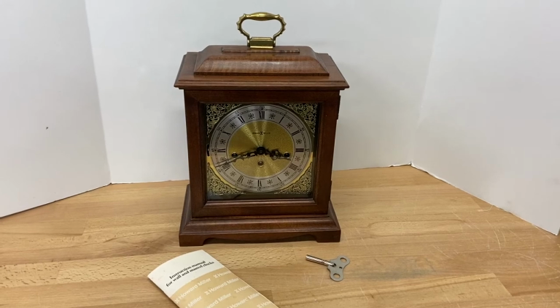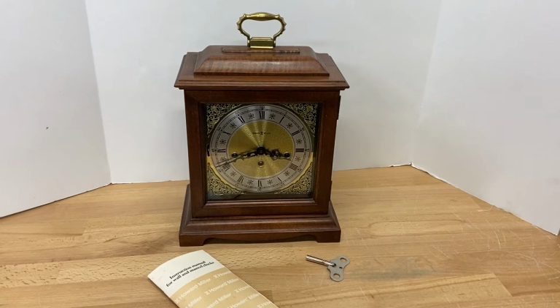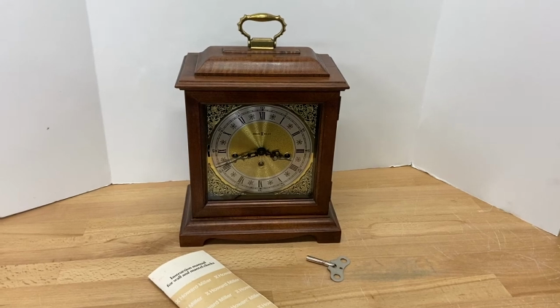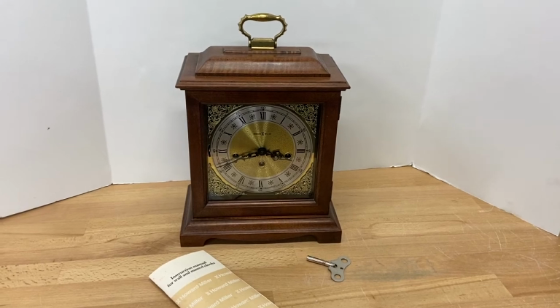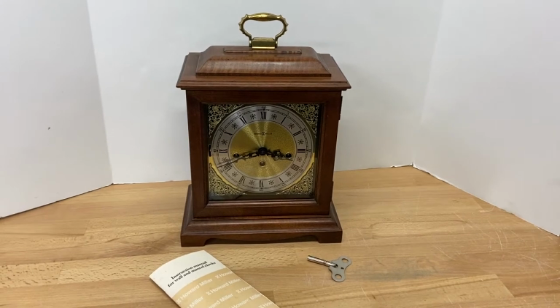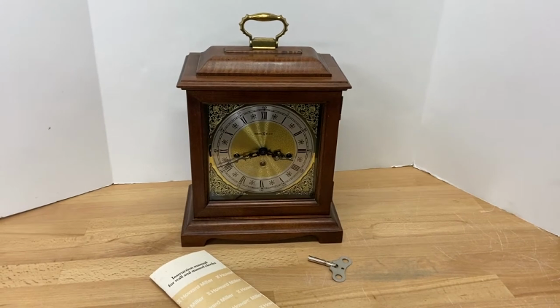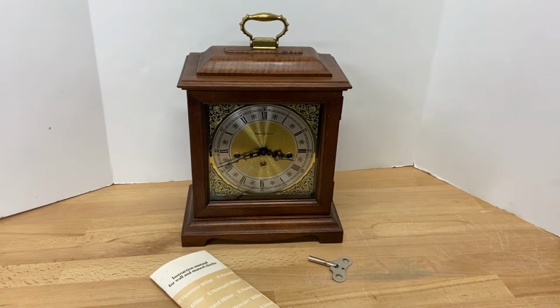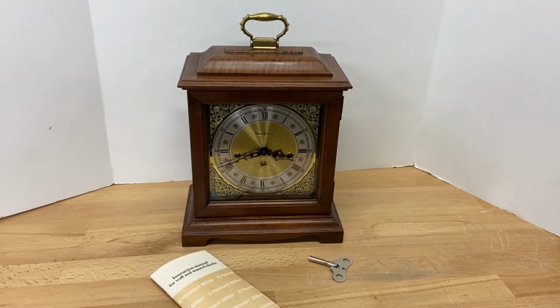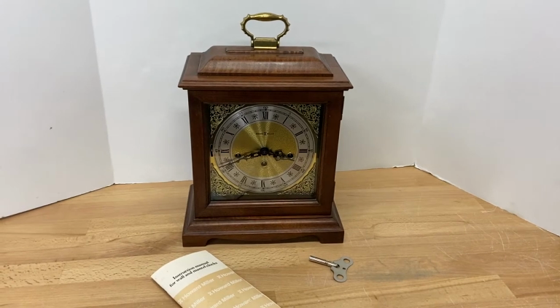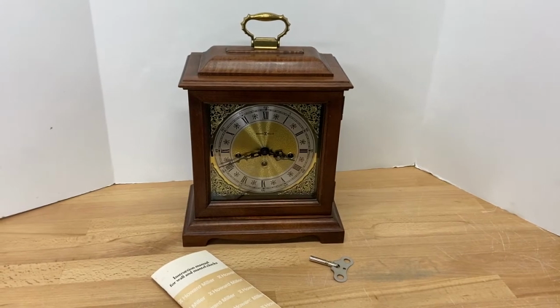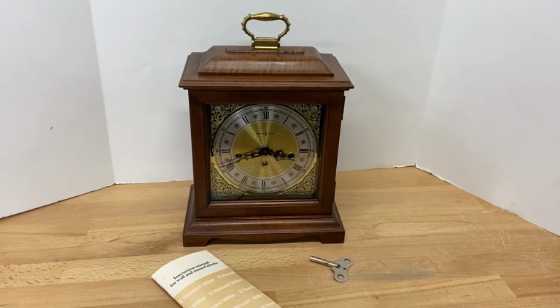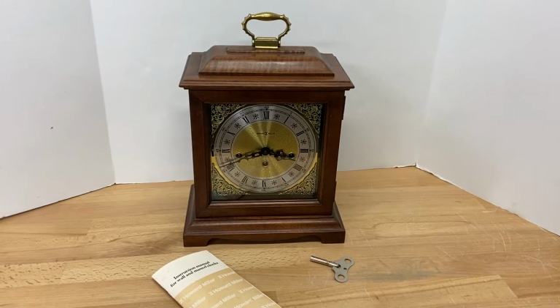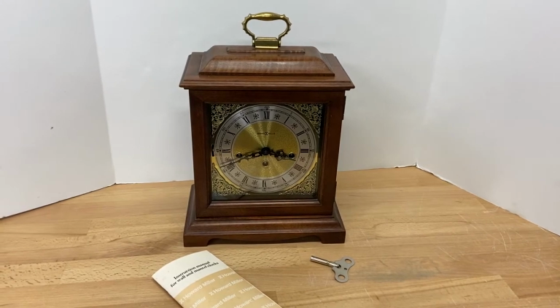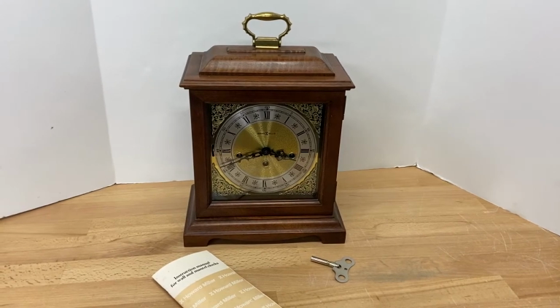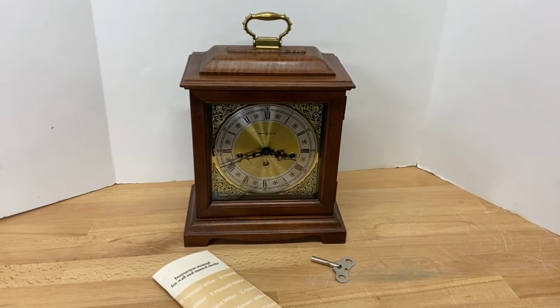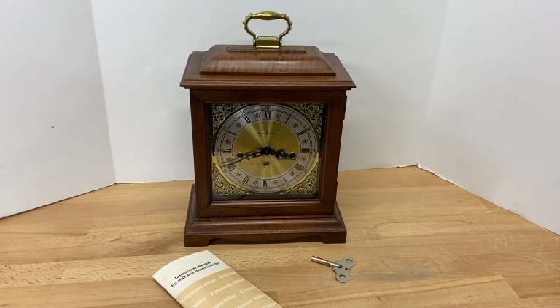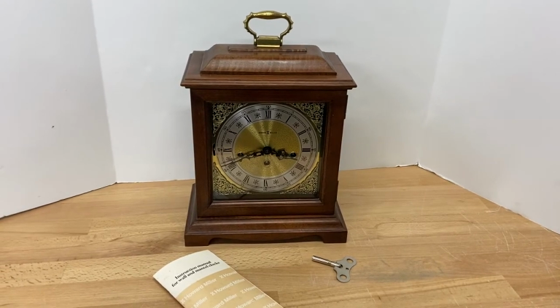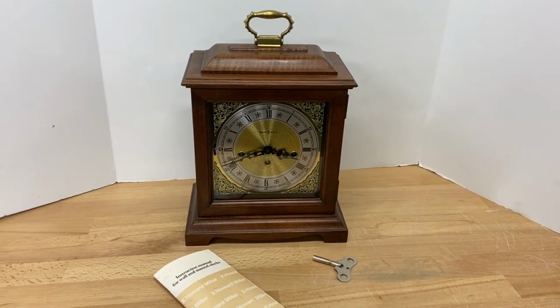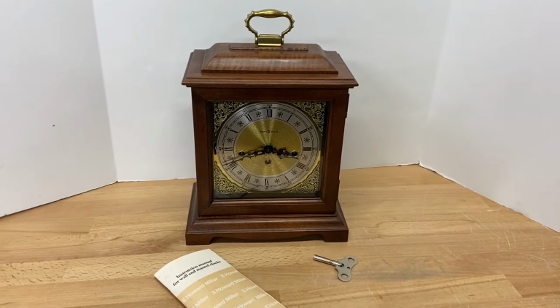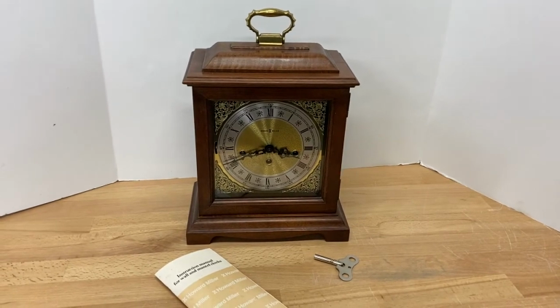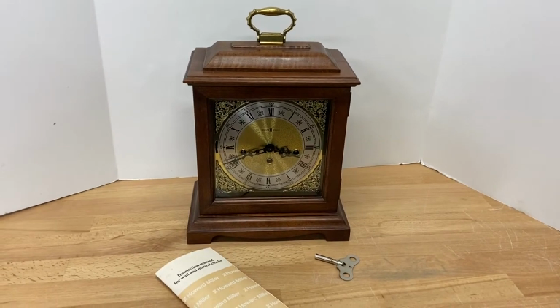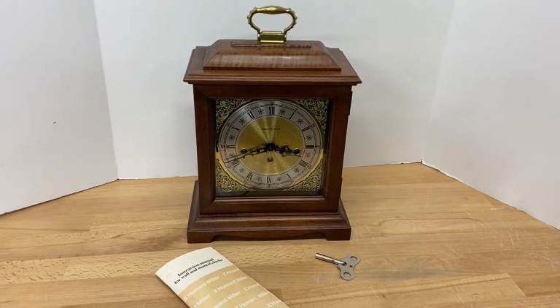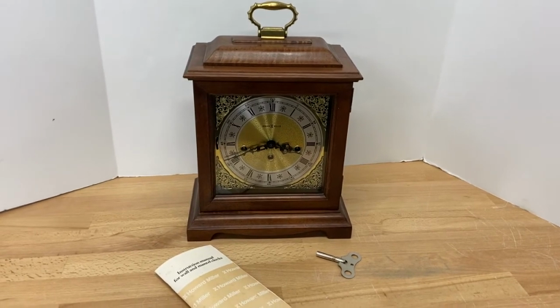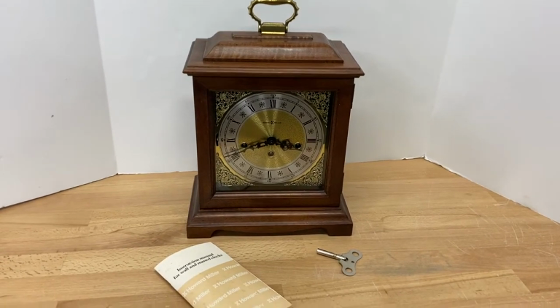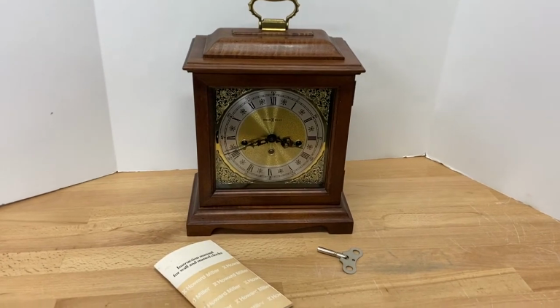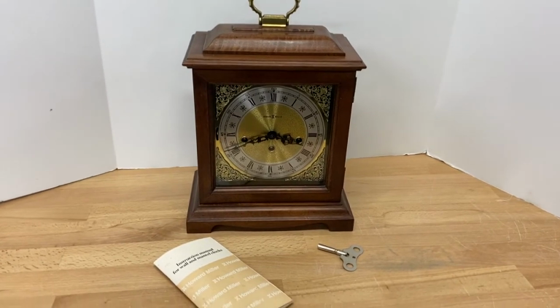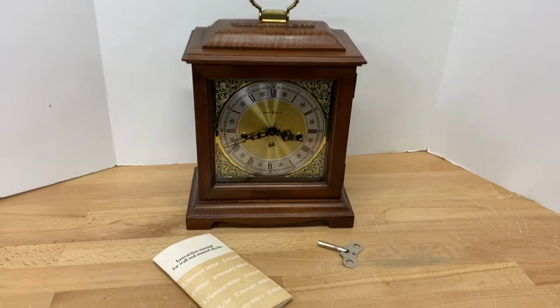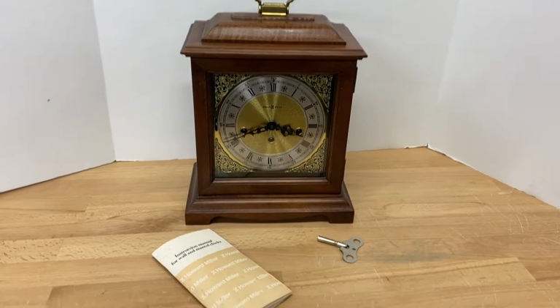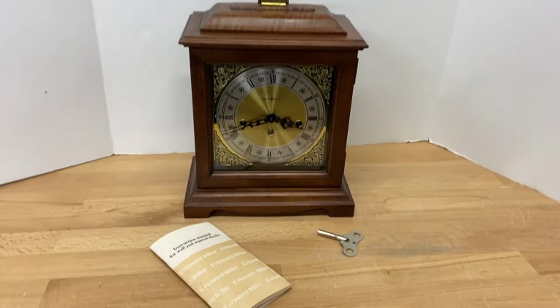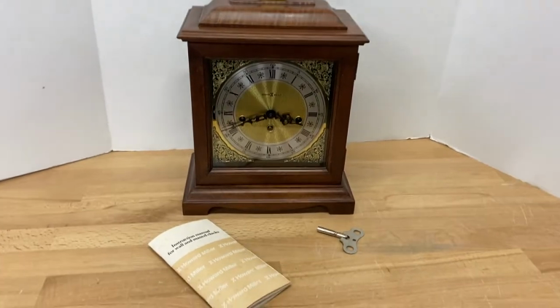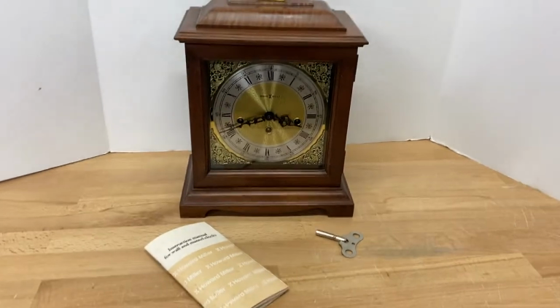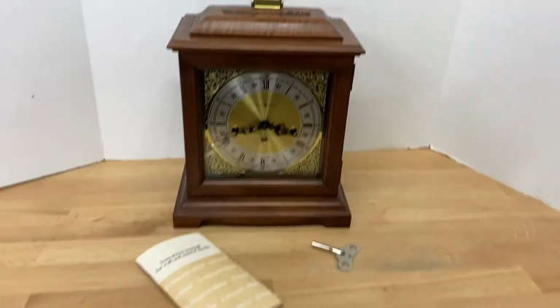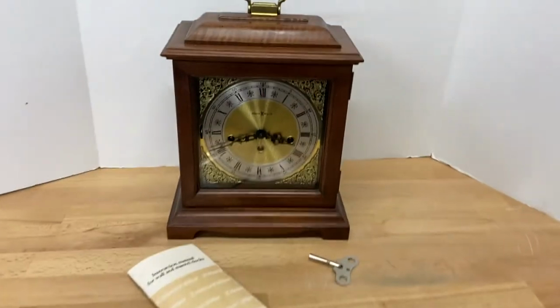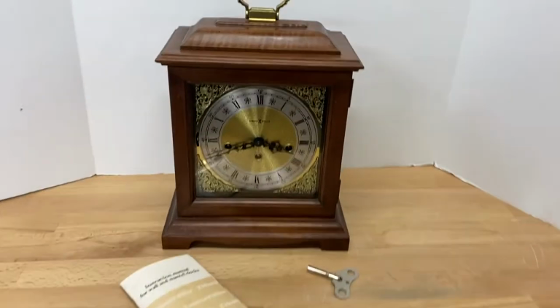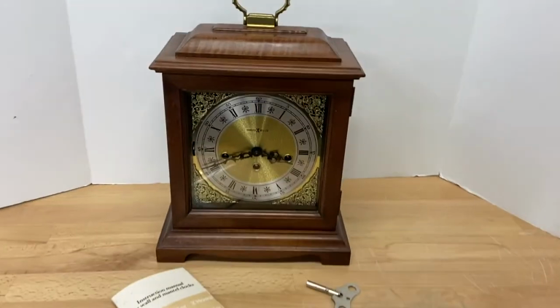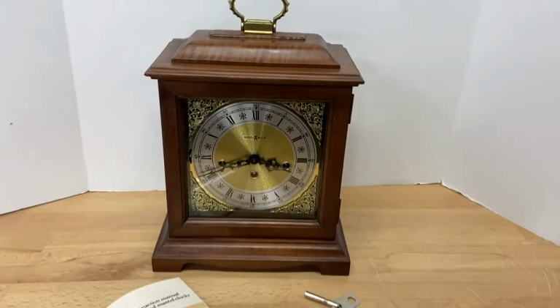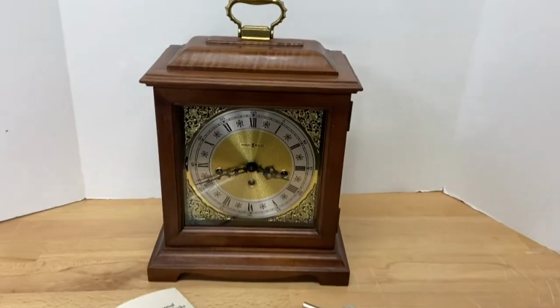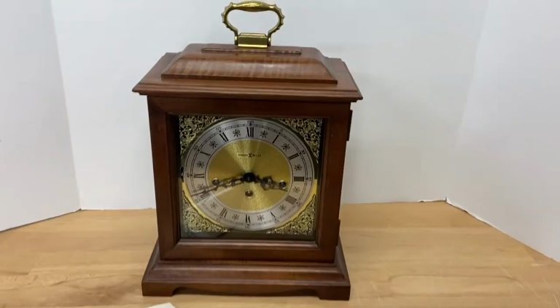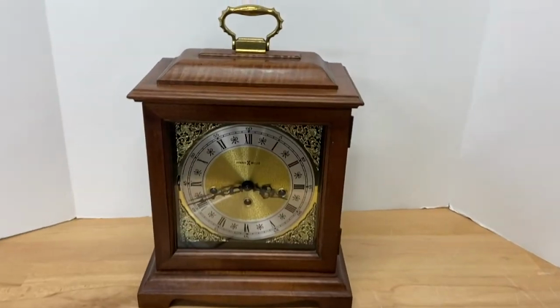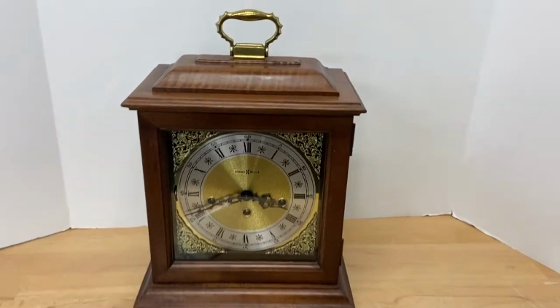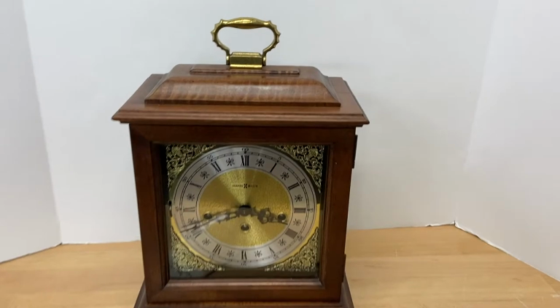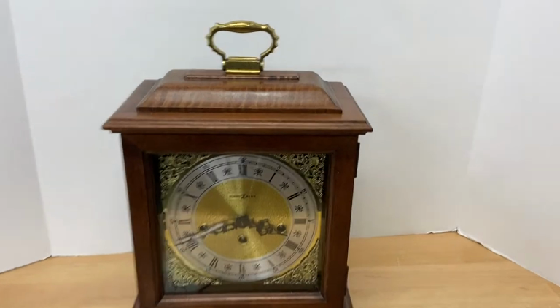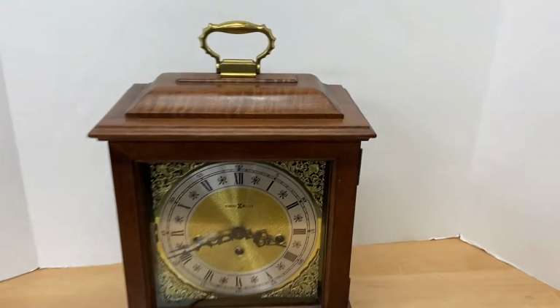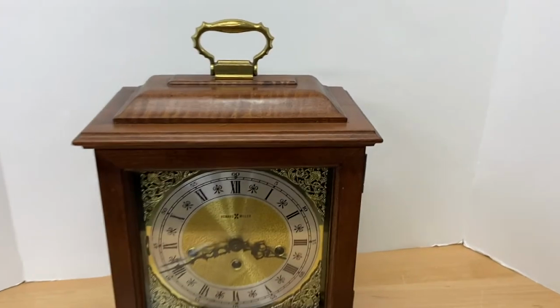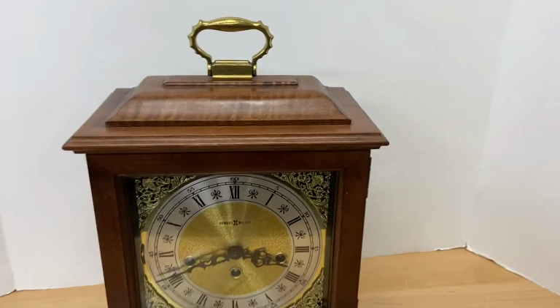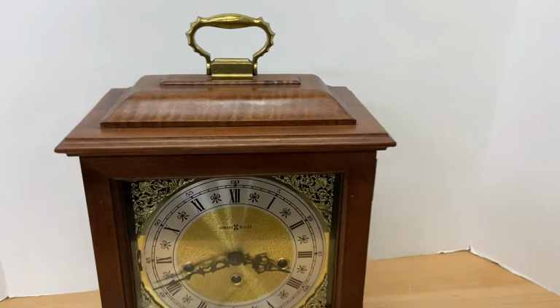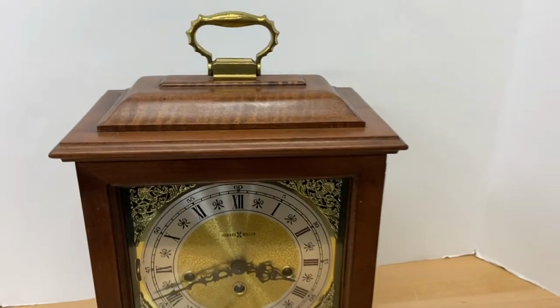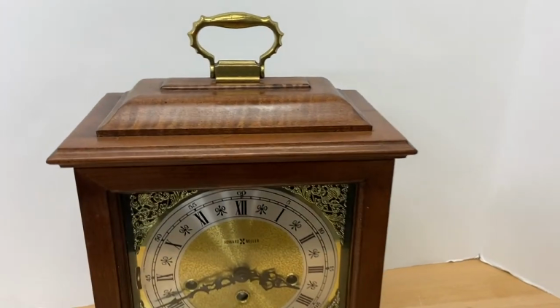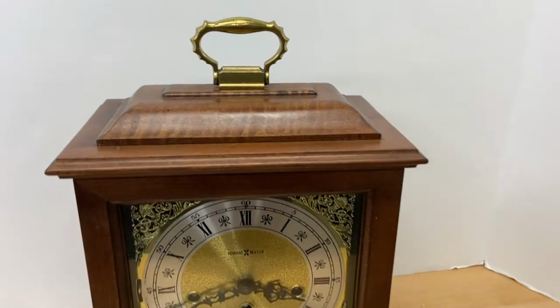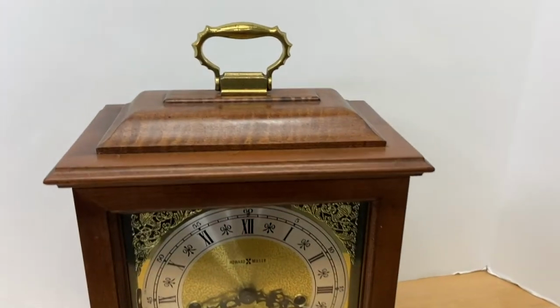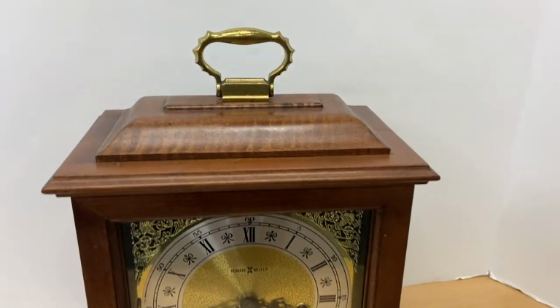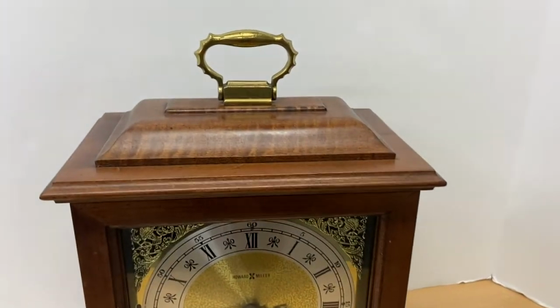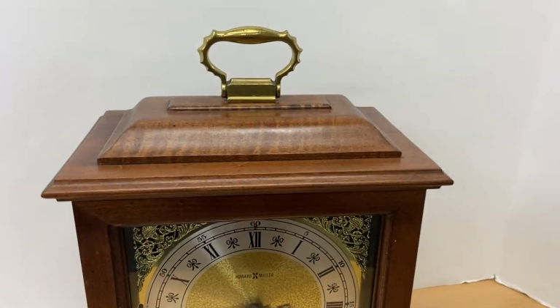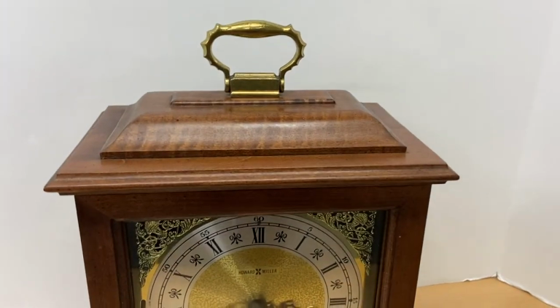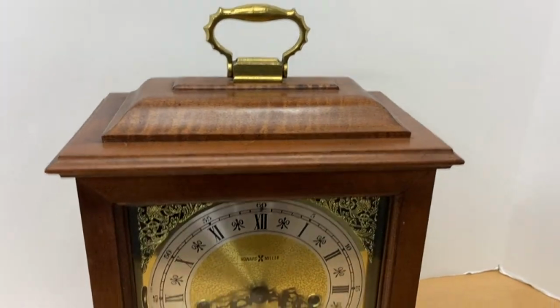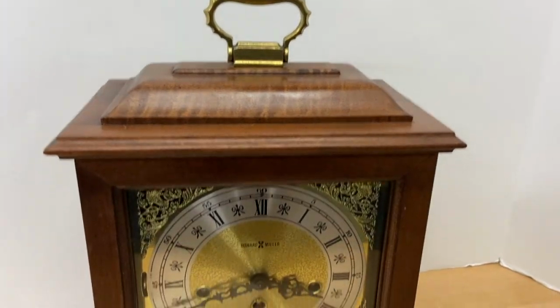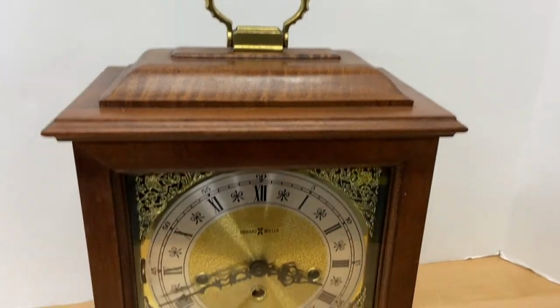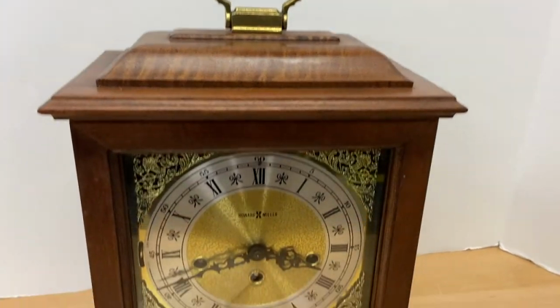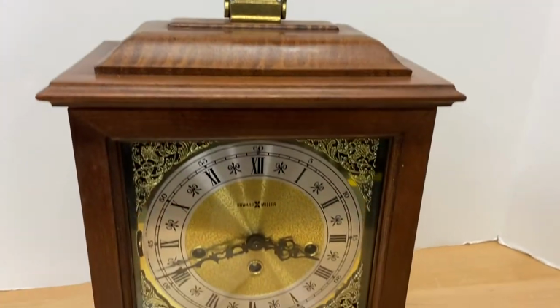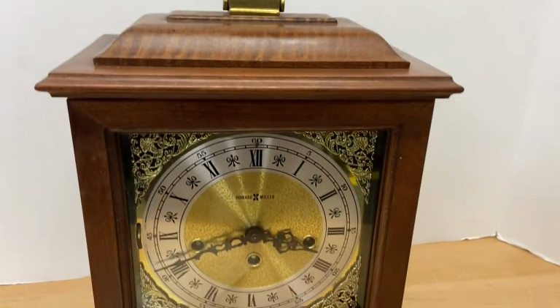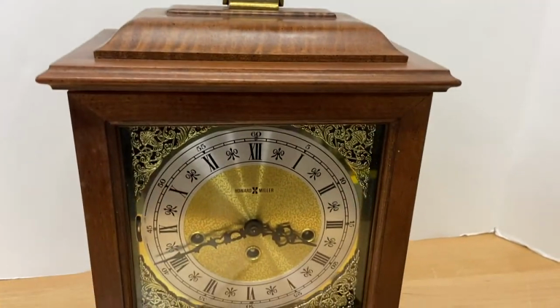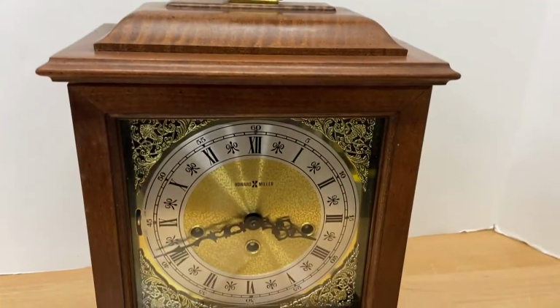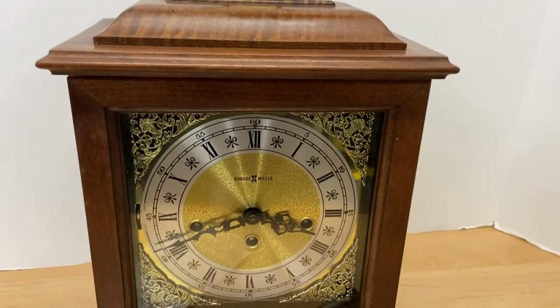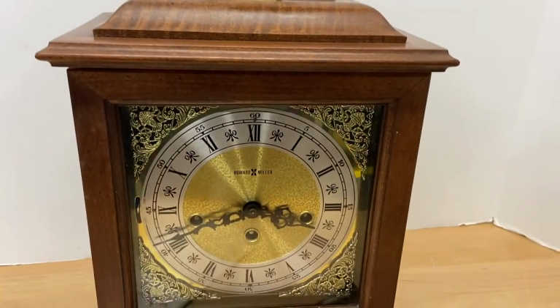I'm going to show you all this Howard Miller Mantle Clock today. It is in really nice condition.